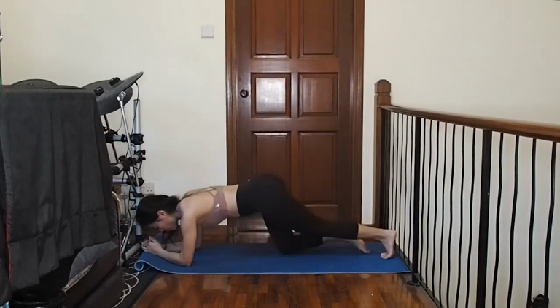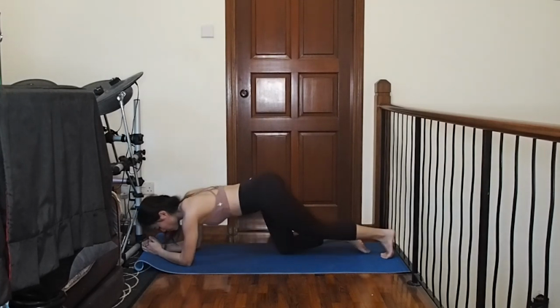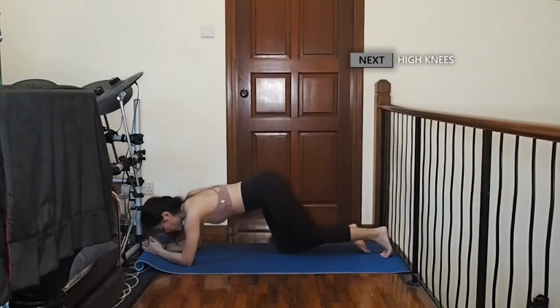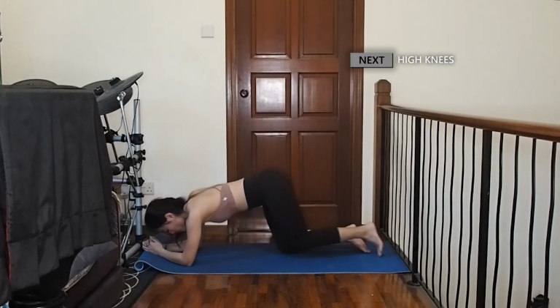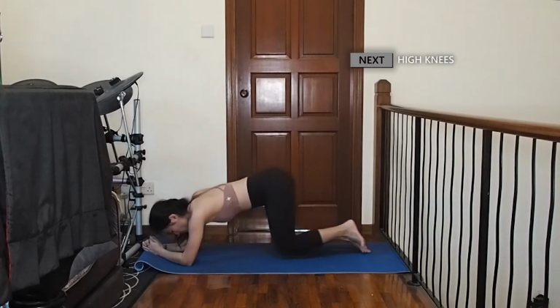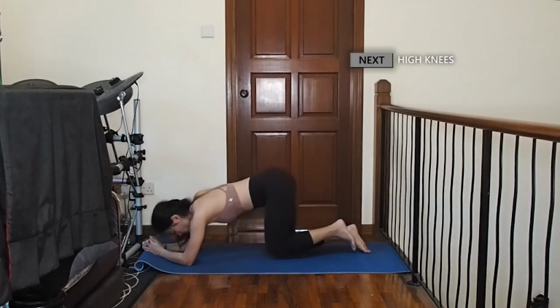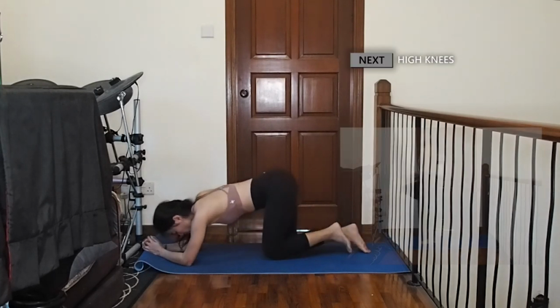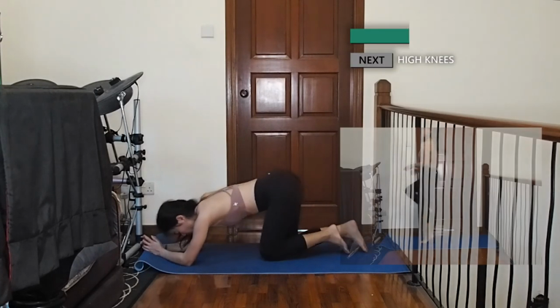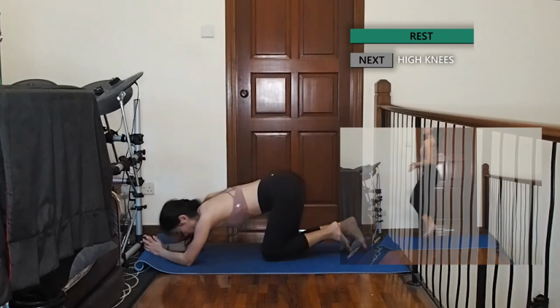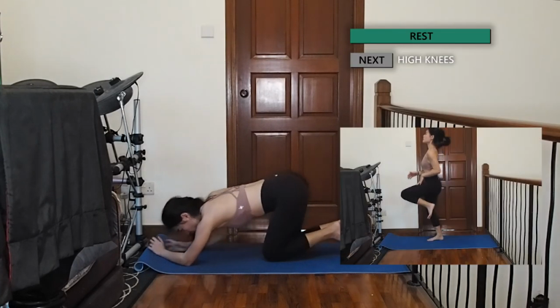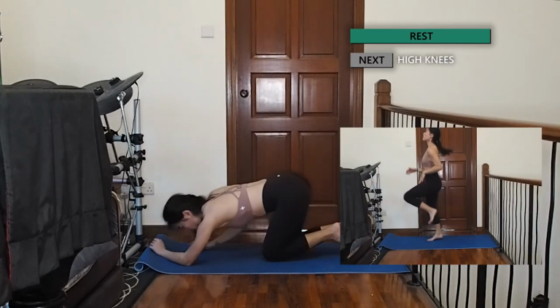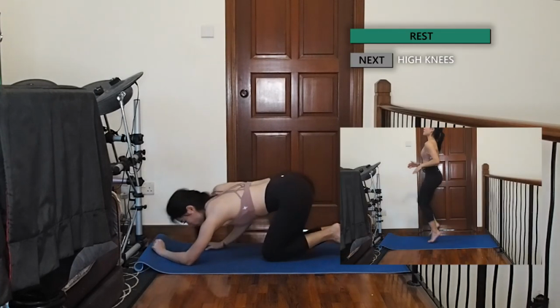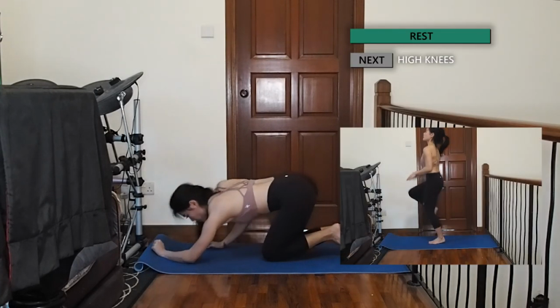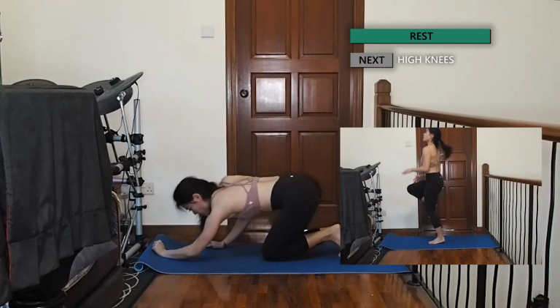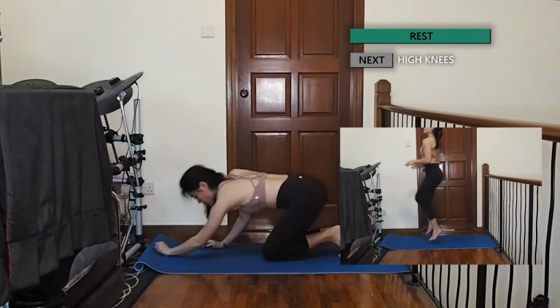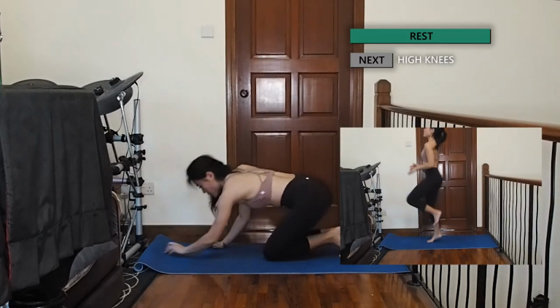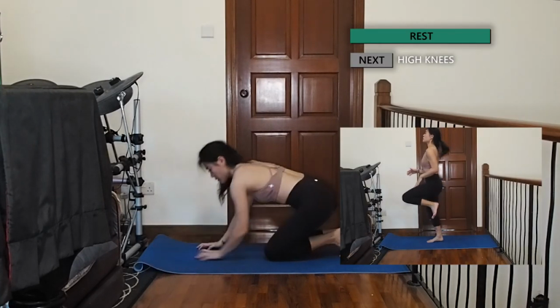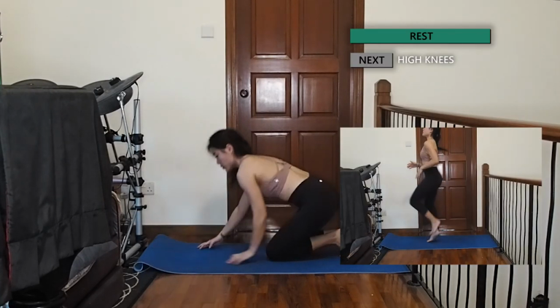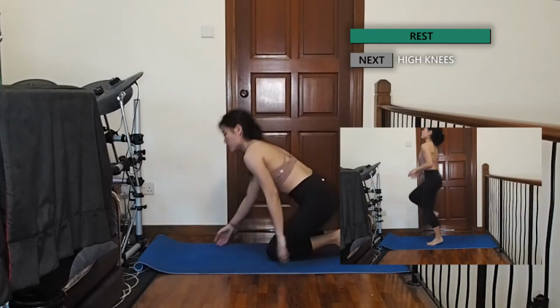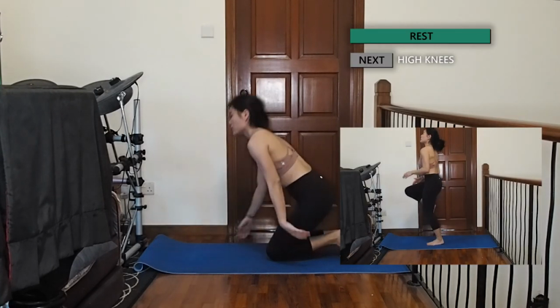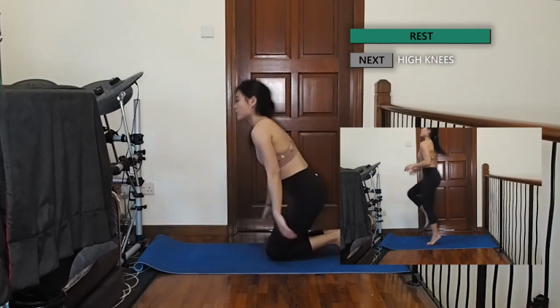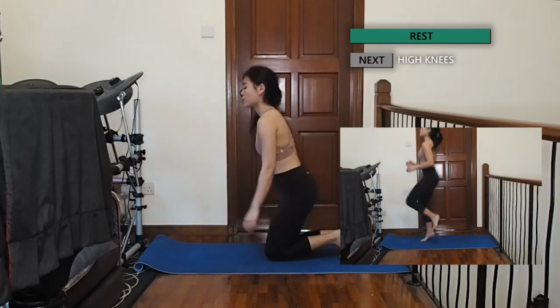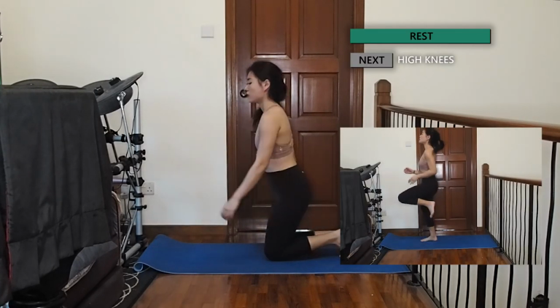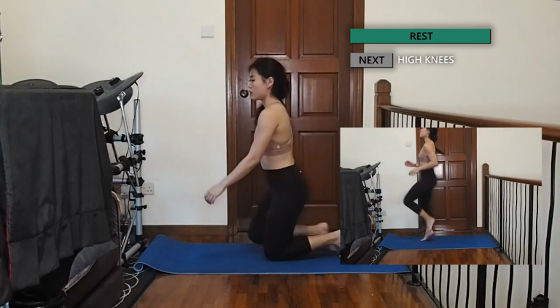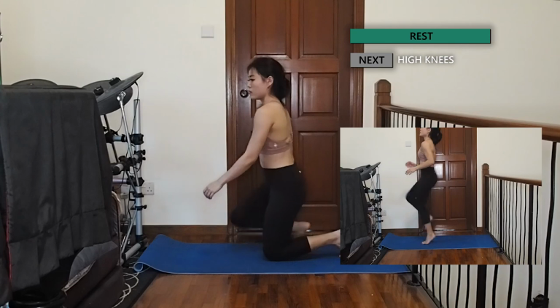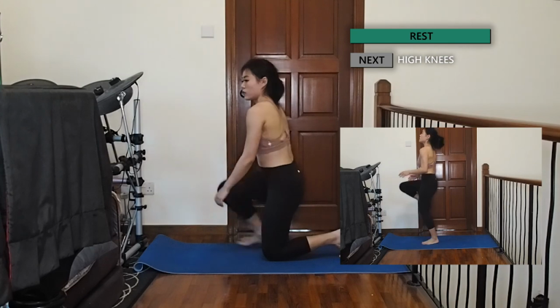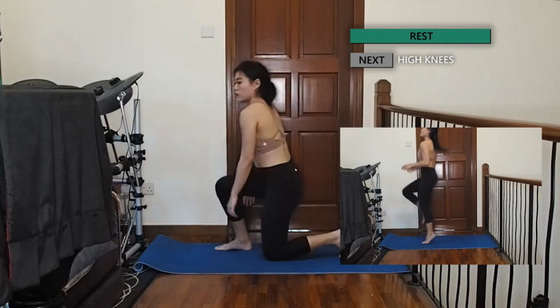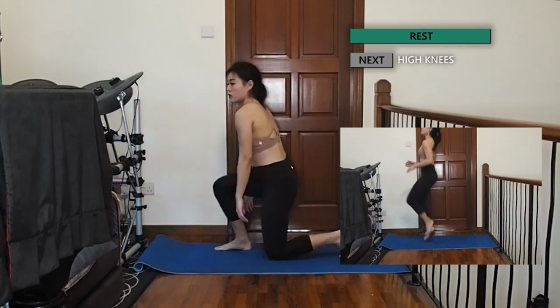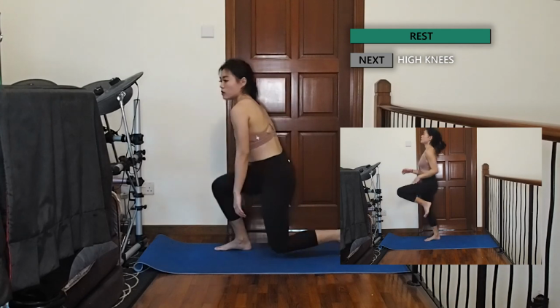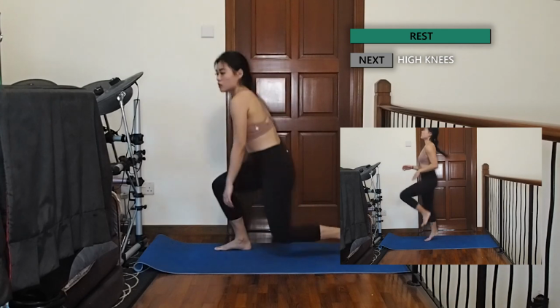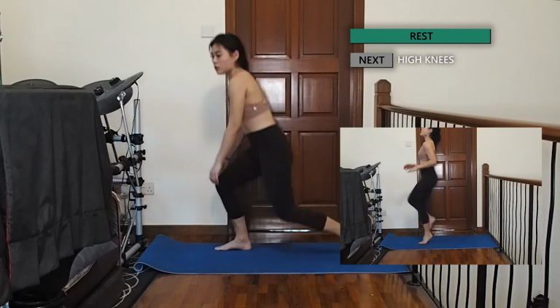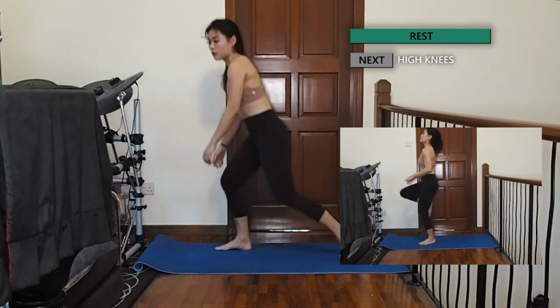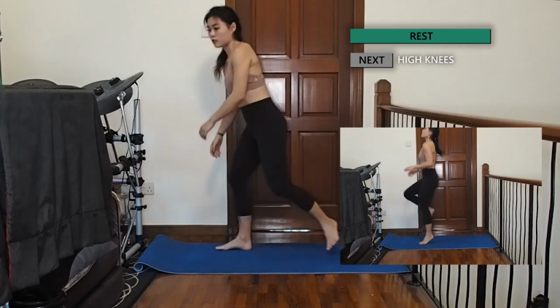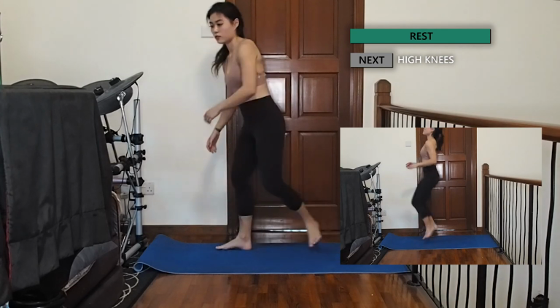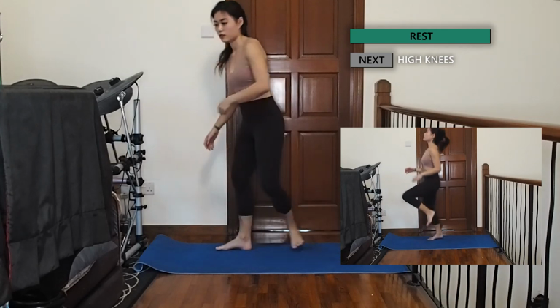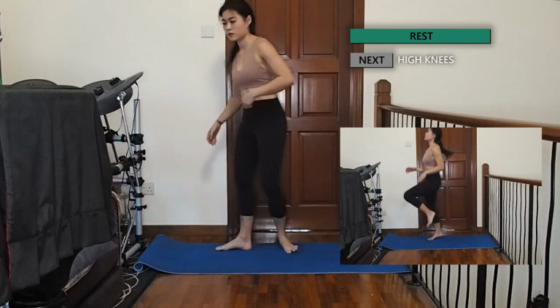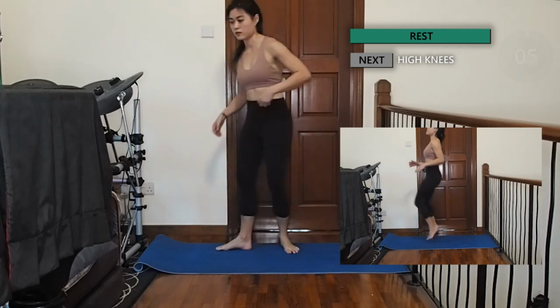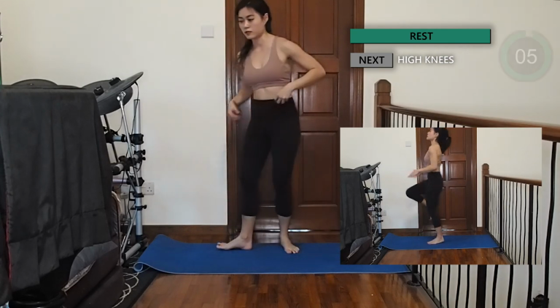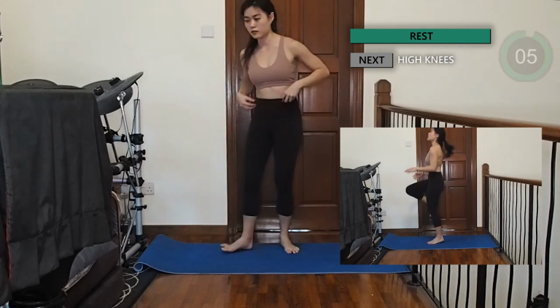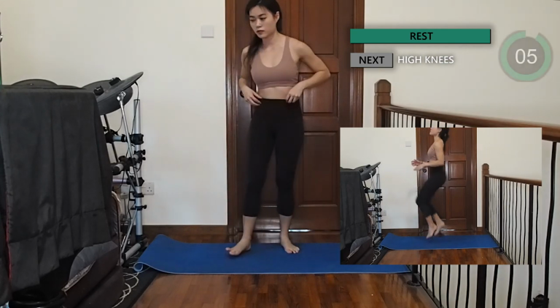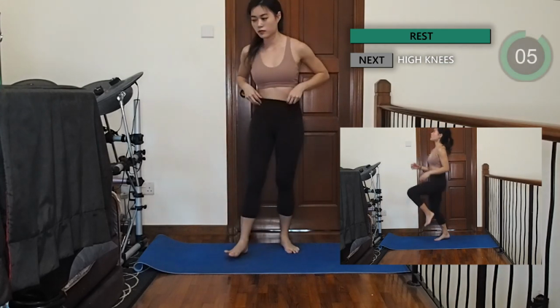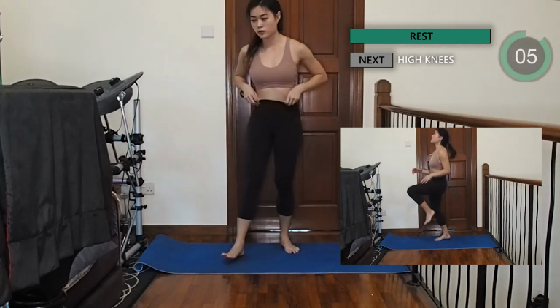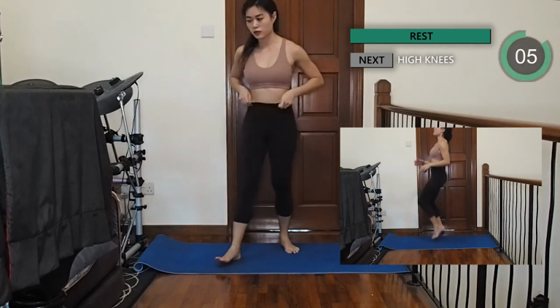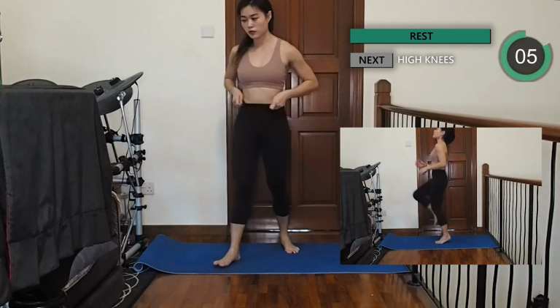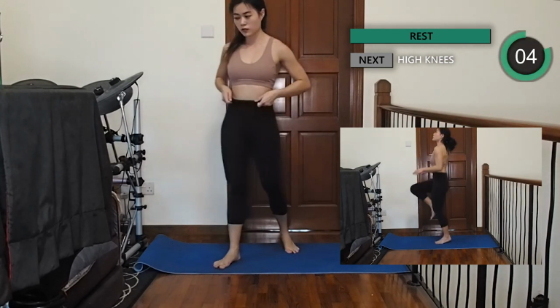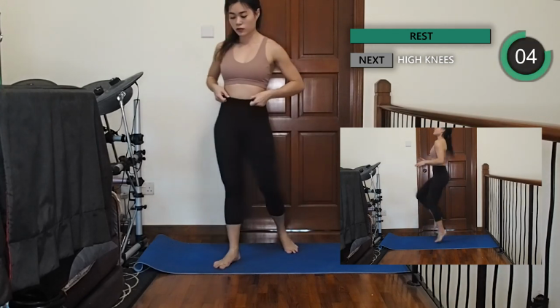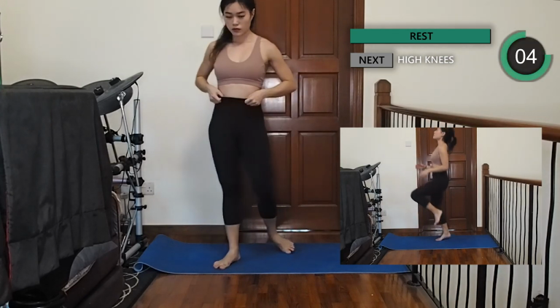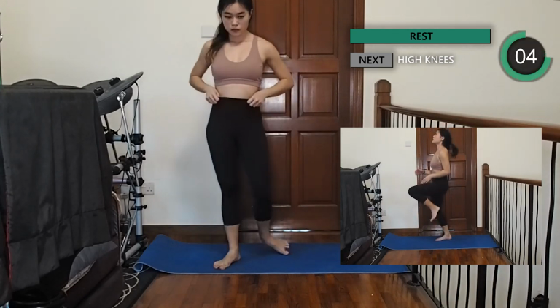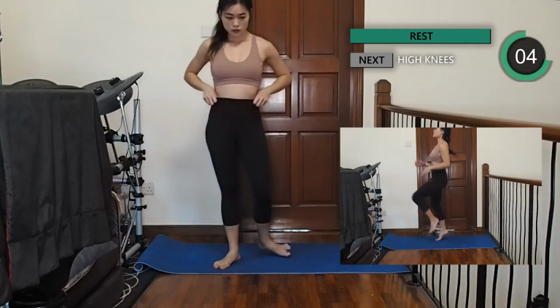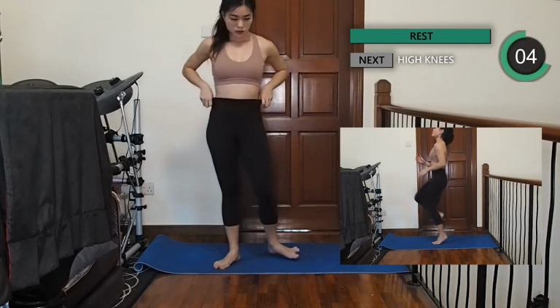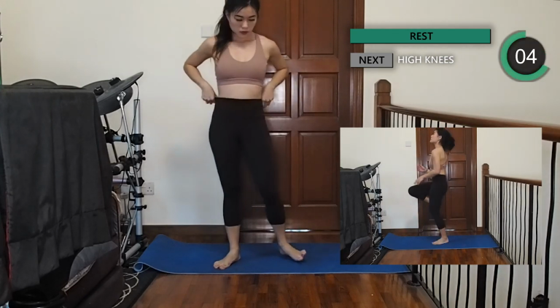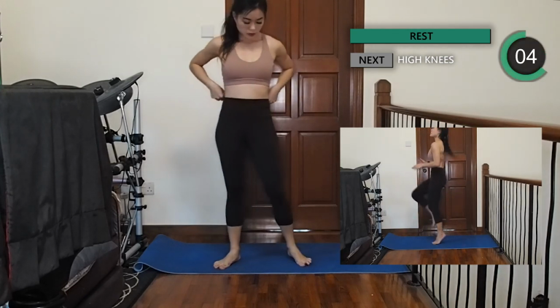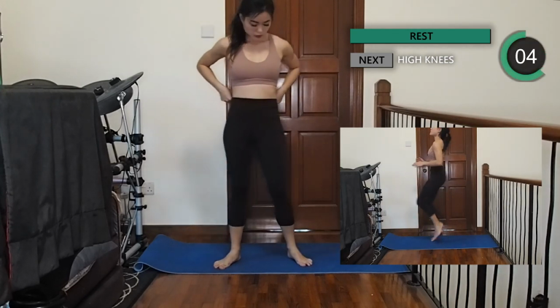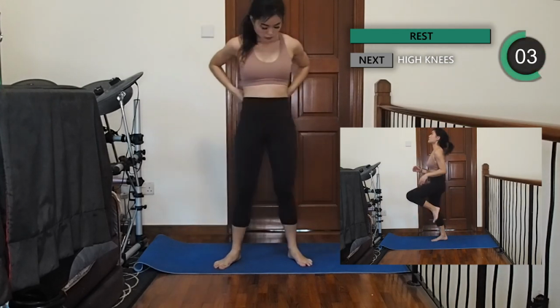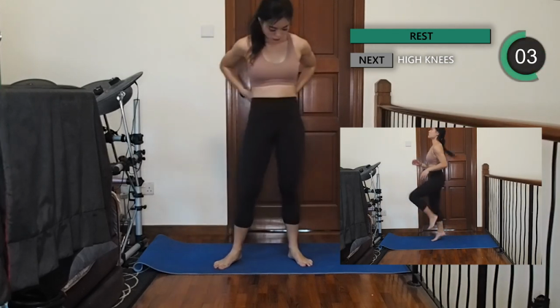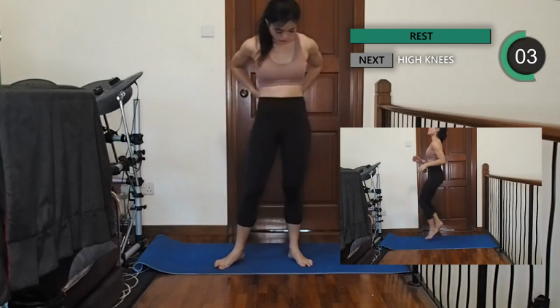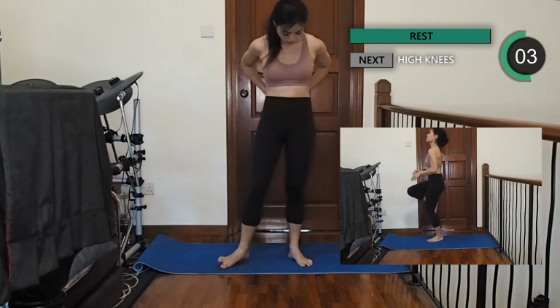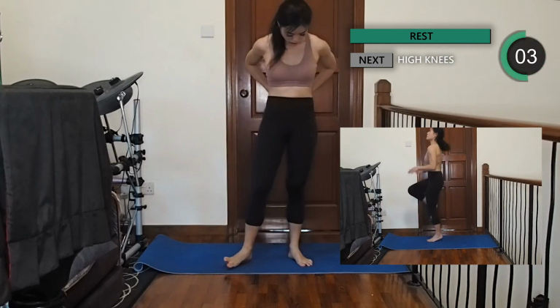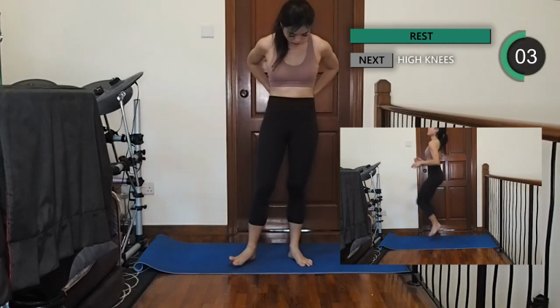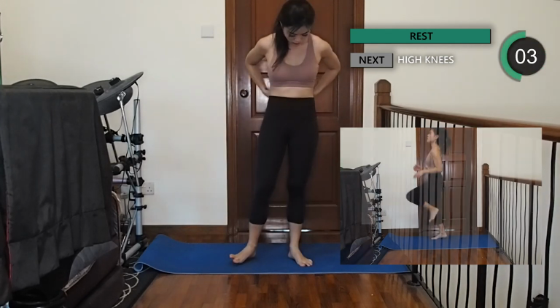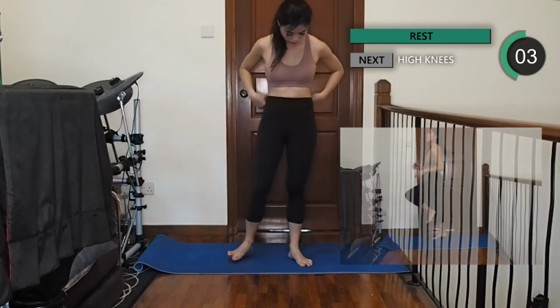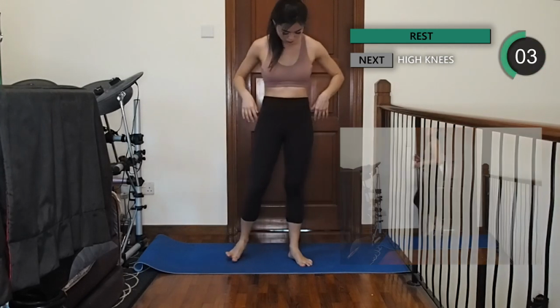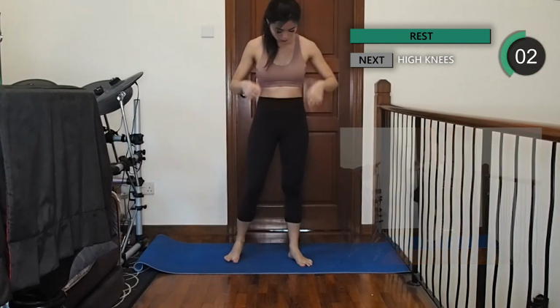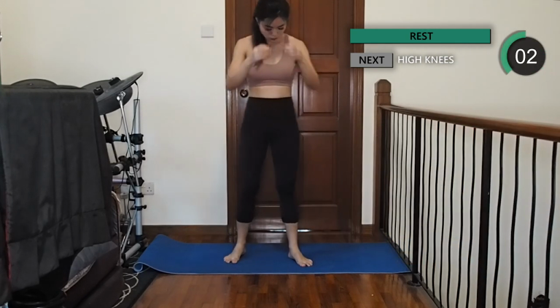Let's stand up again with some high knees. Place your hands in front of you and bring your knees up to reach your palms, alternating between both sides.